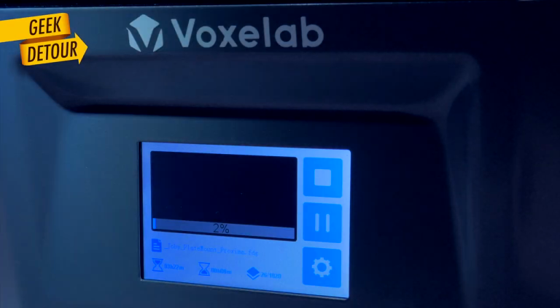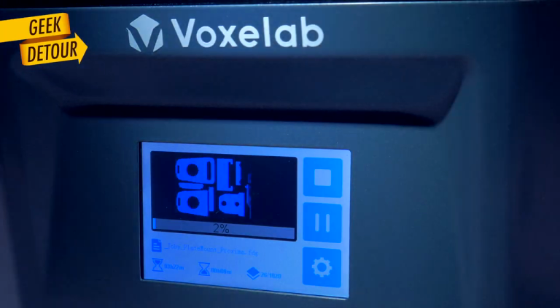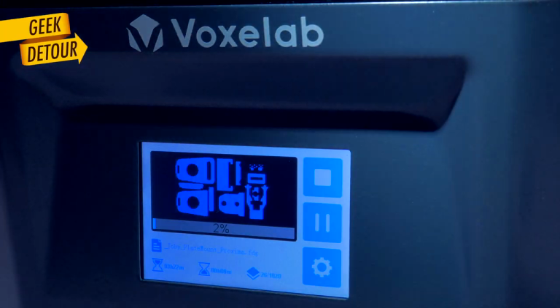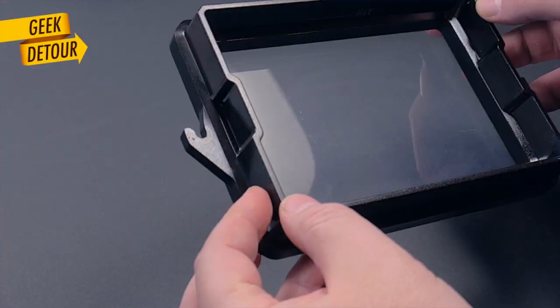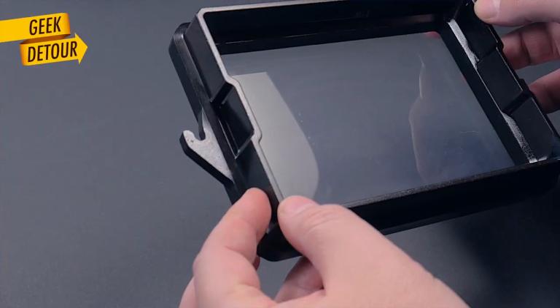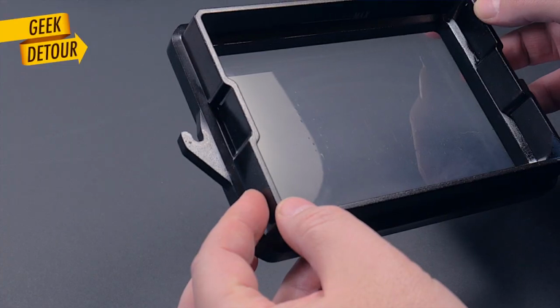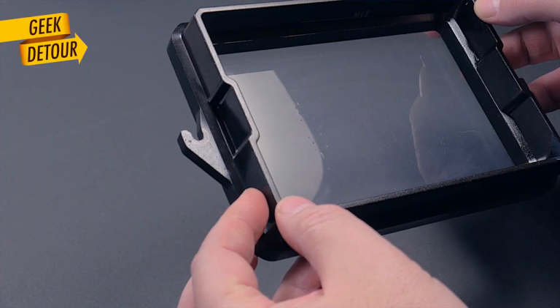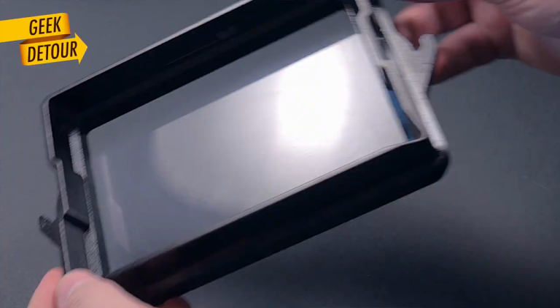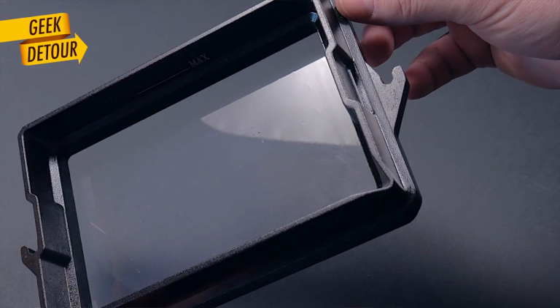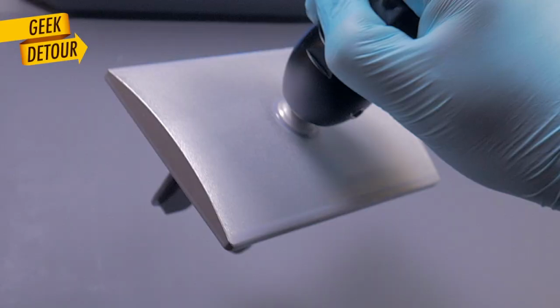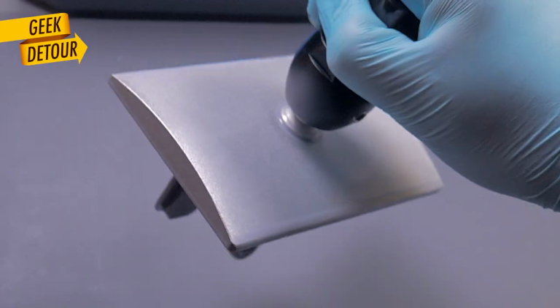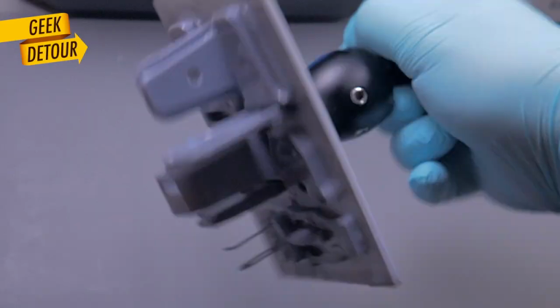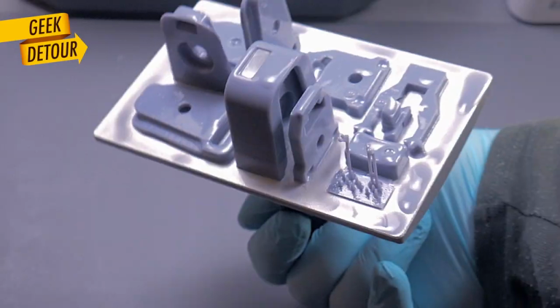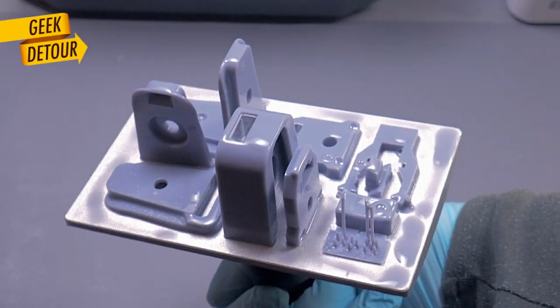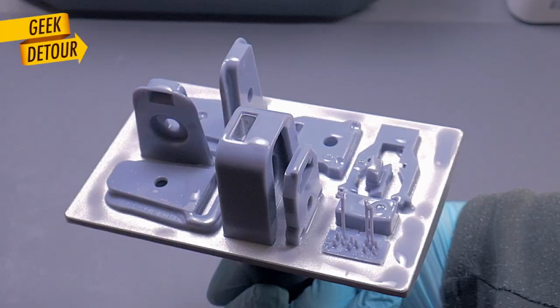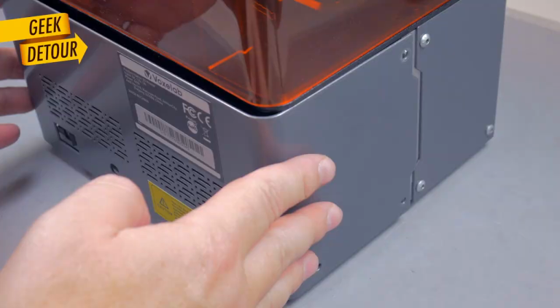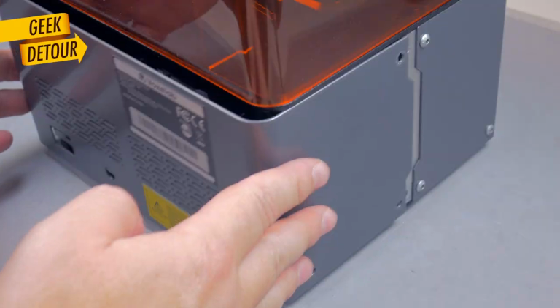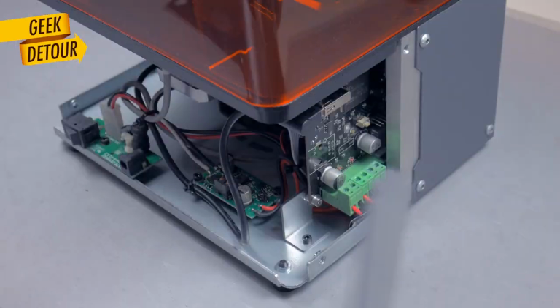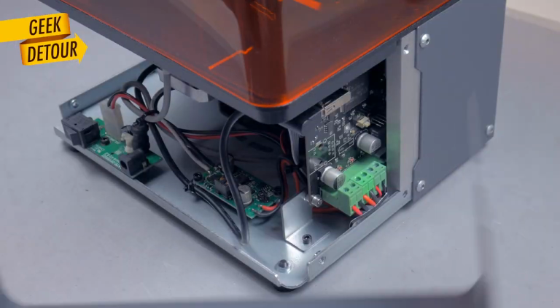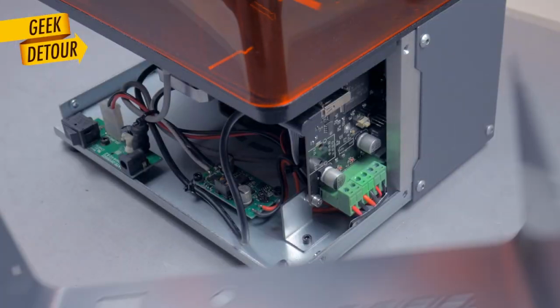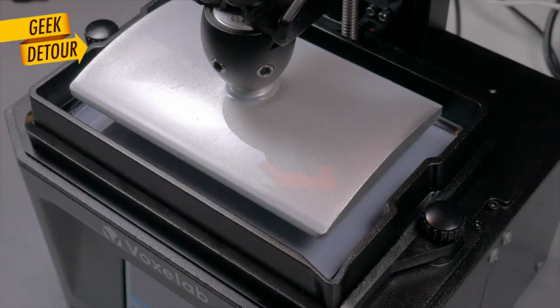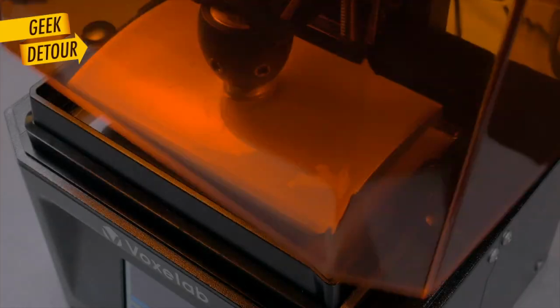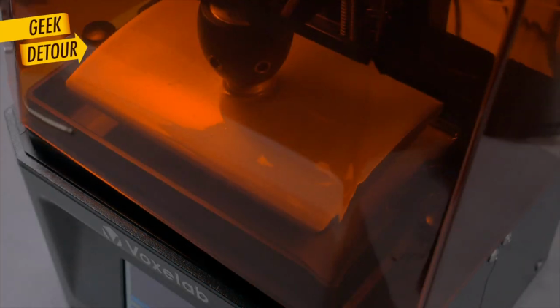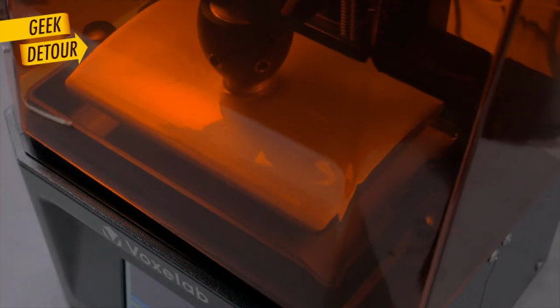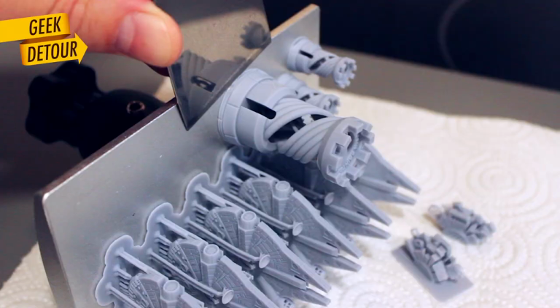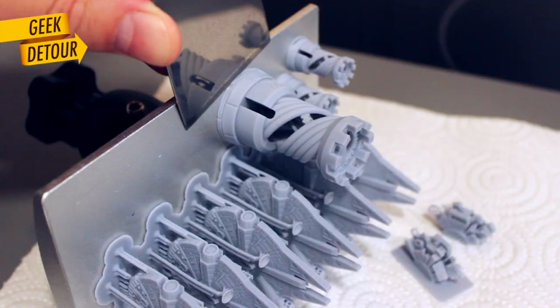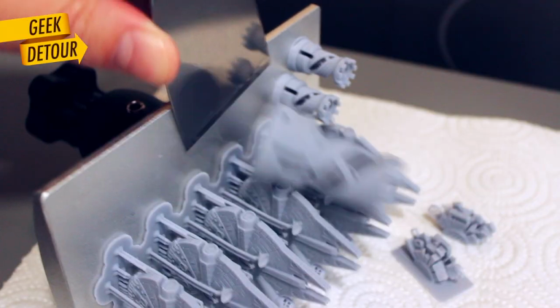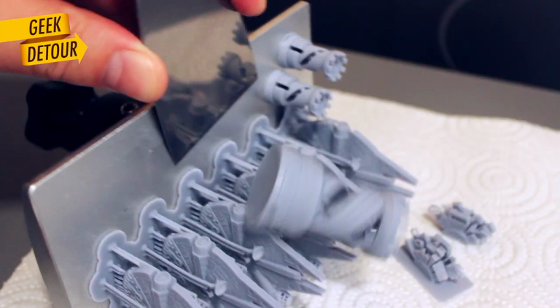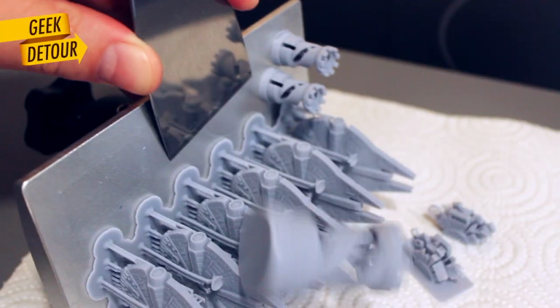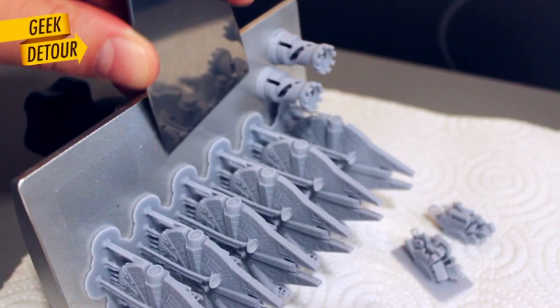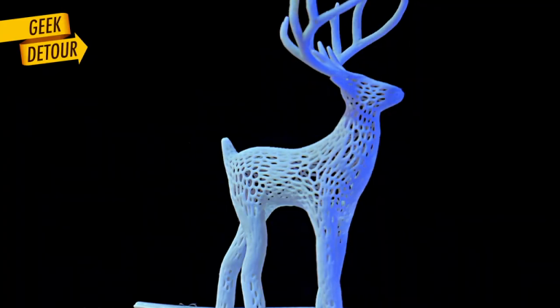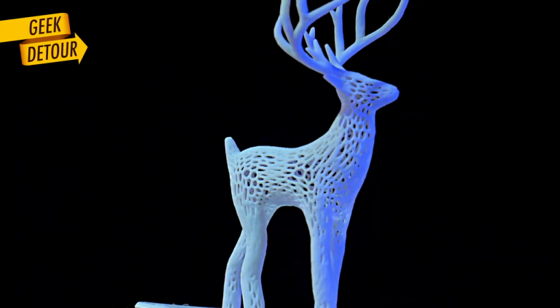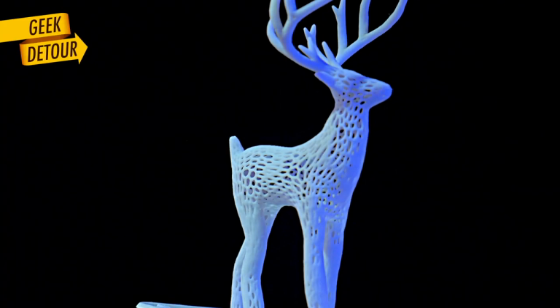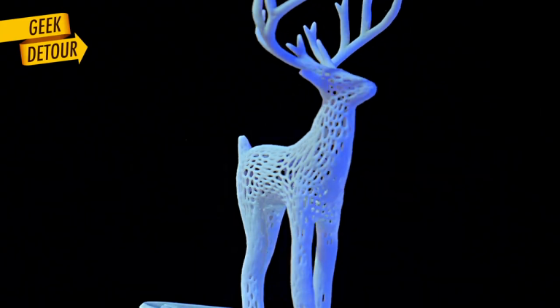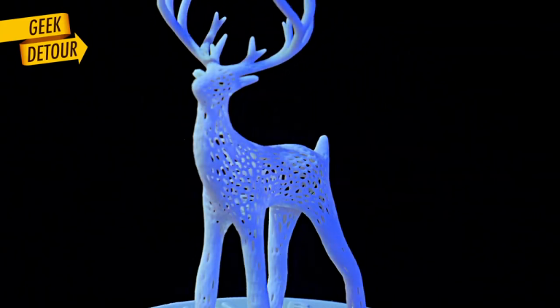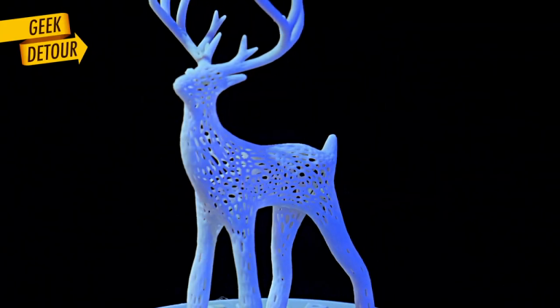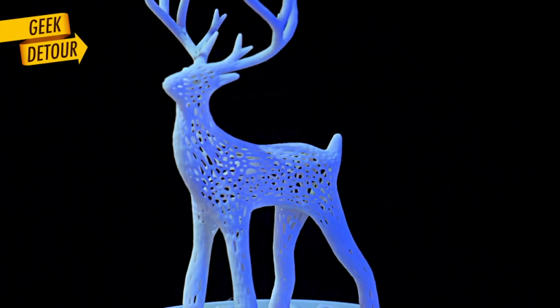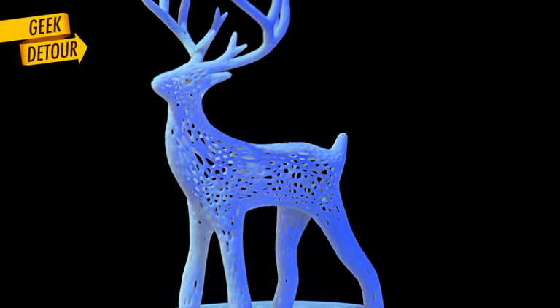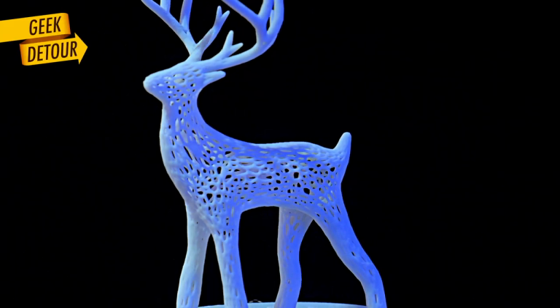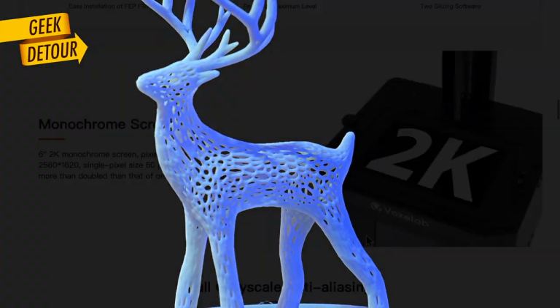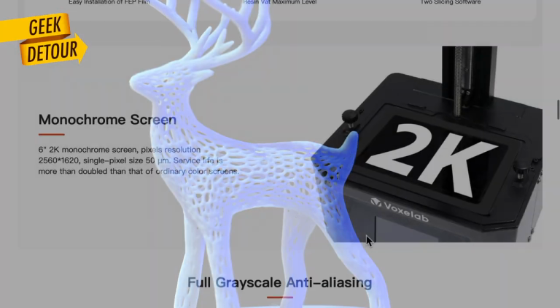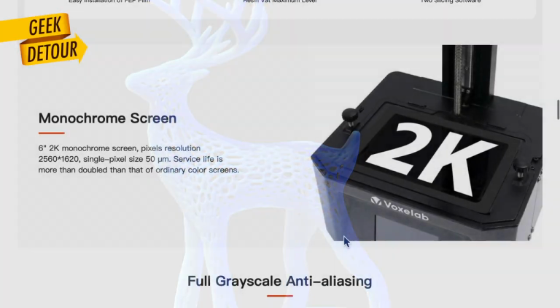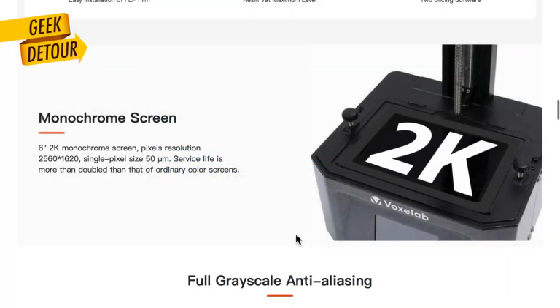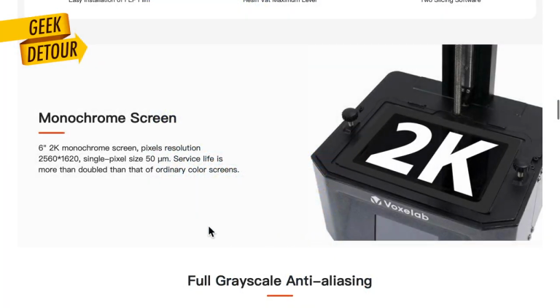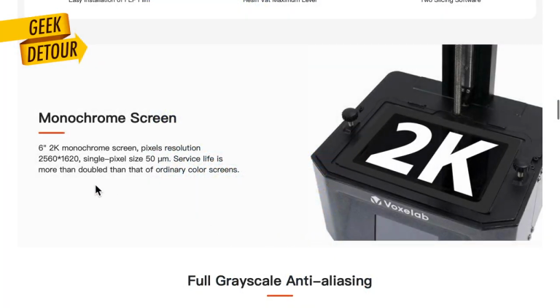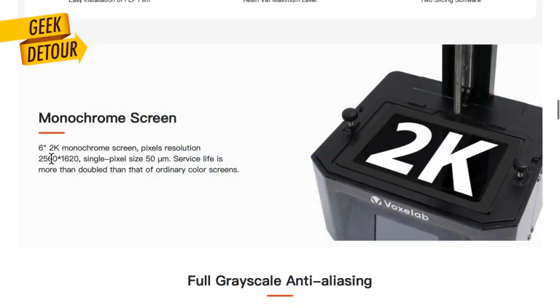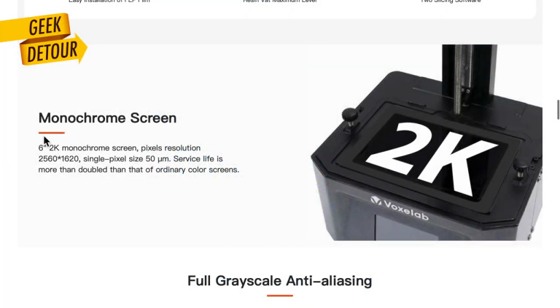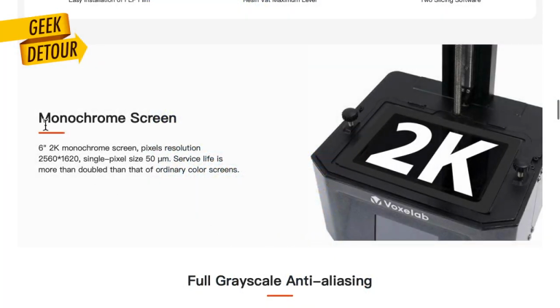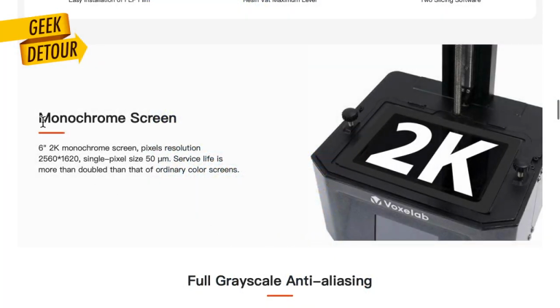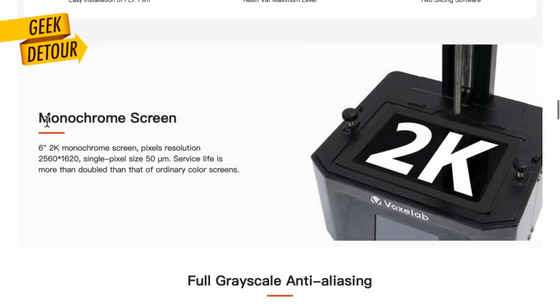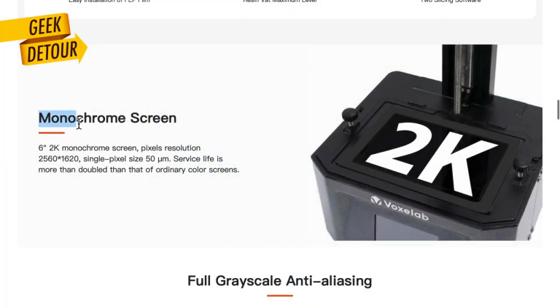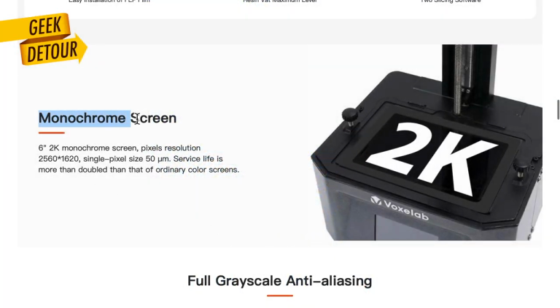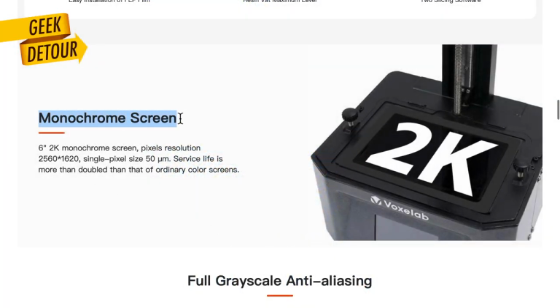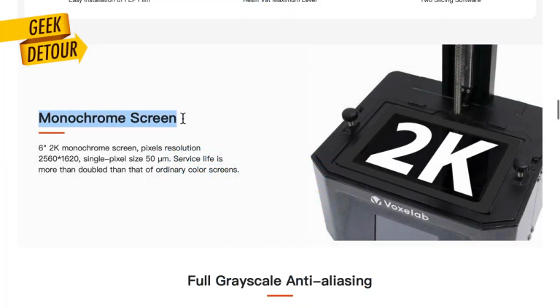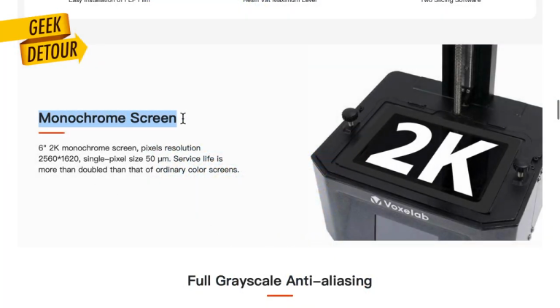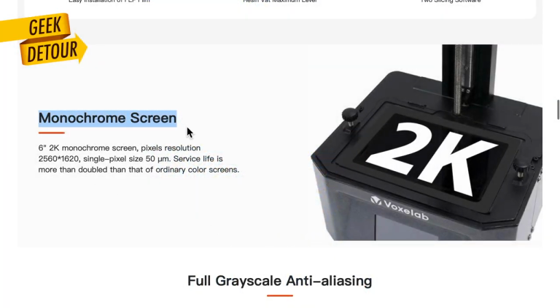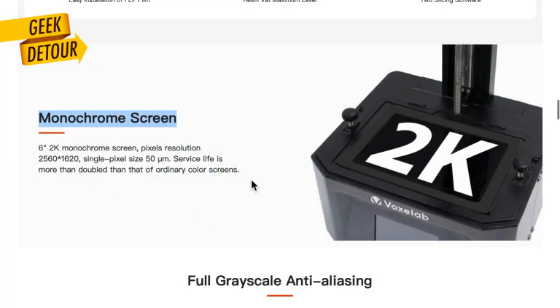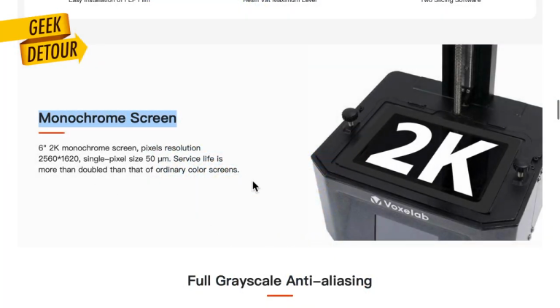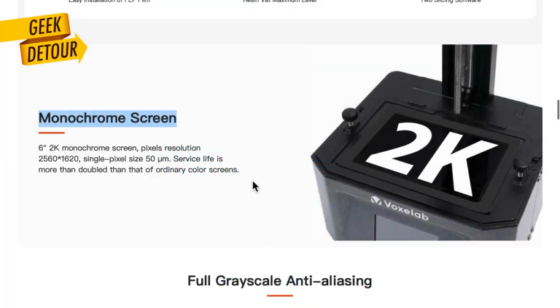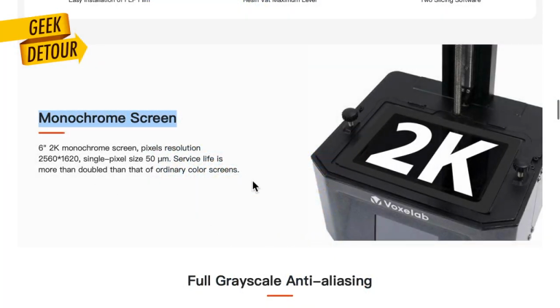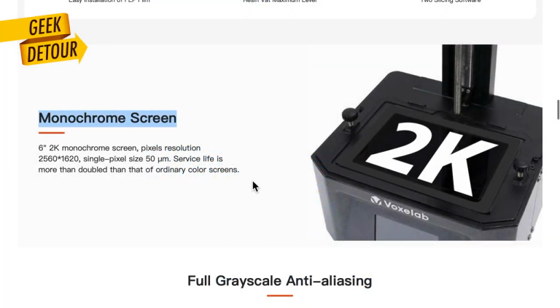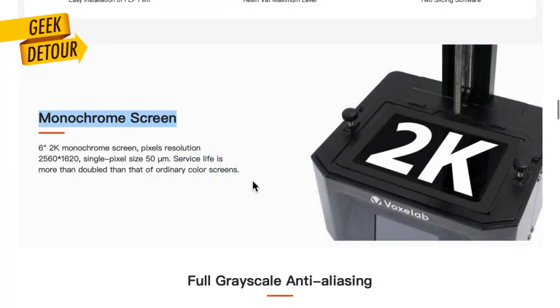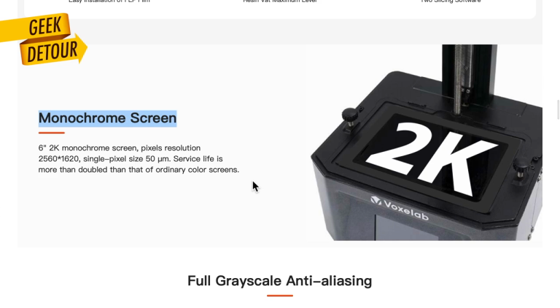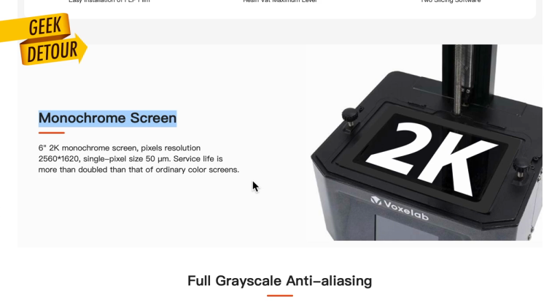This is the VoxLab Proxima resin 3D printer. It uses a 2K mono LCD, which is excellent.